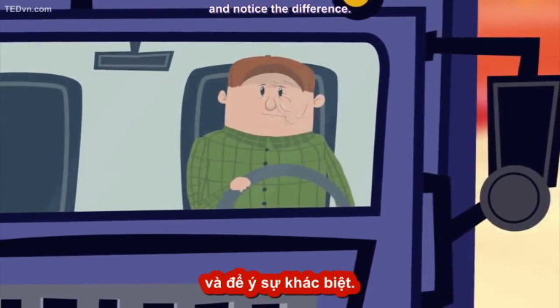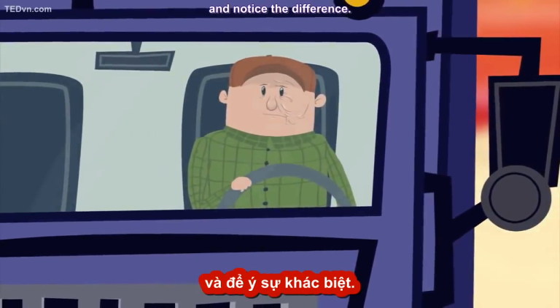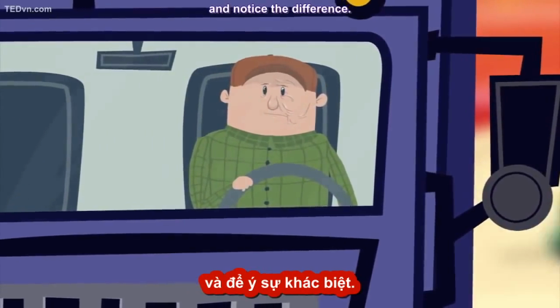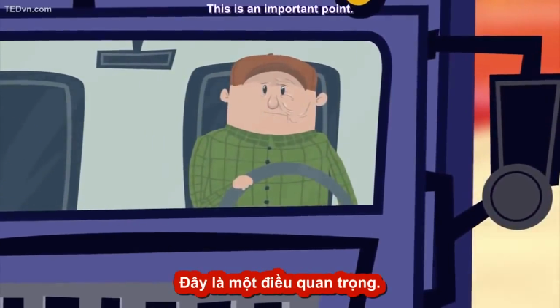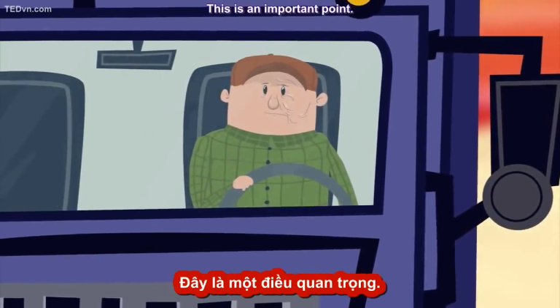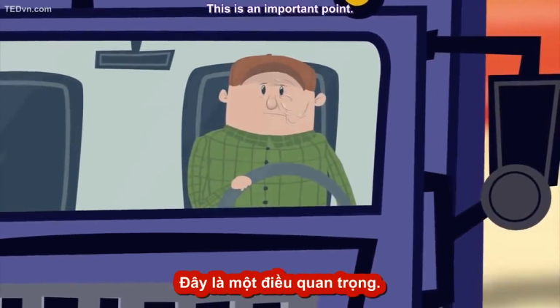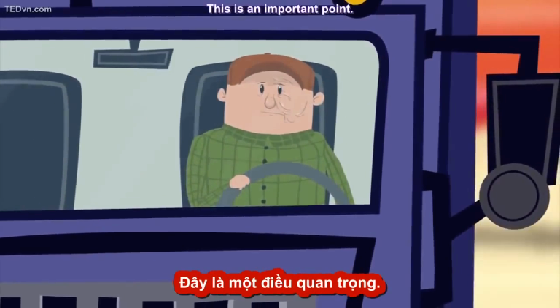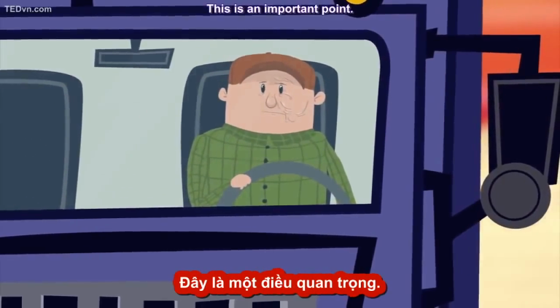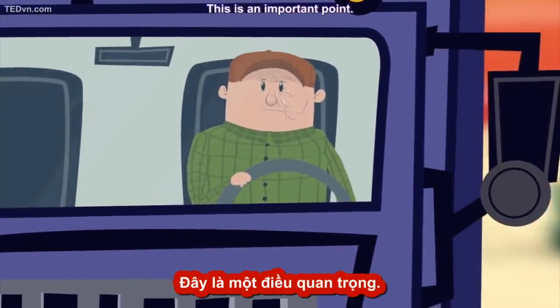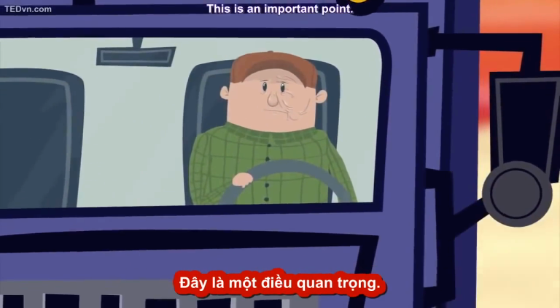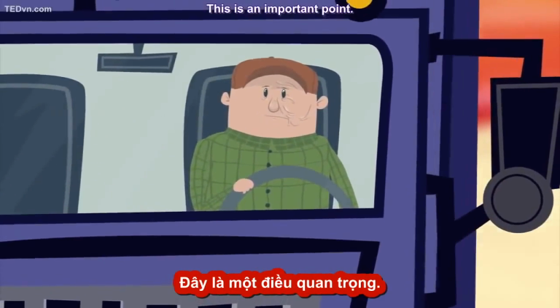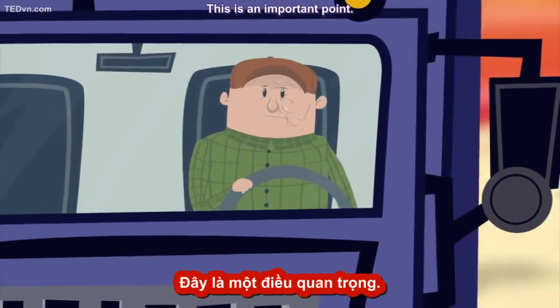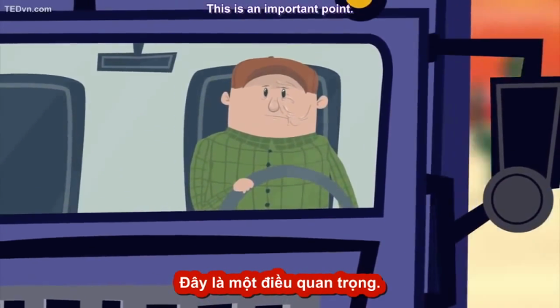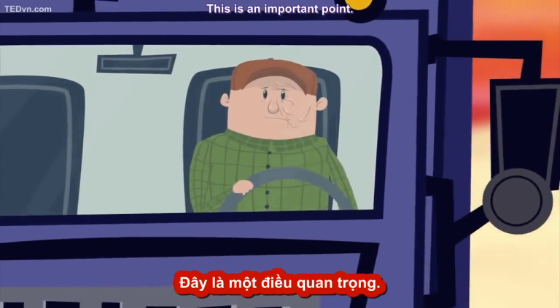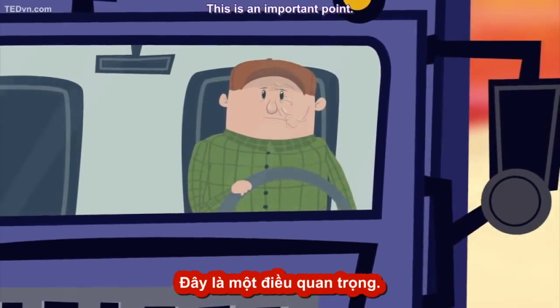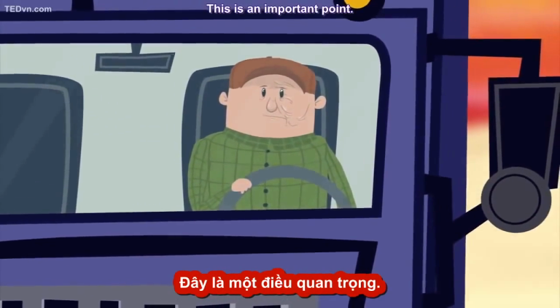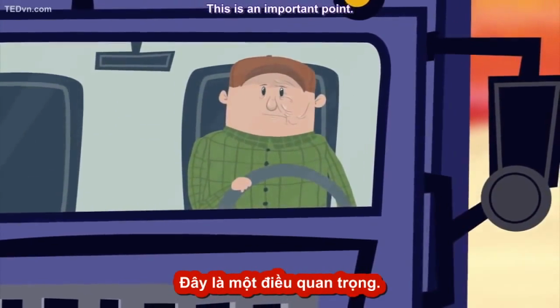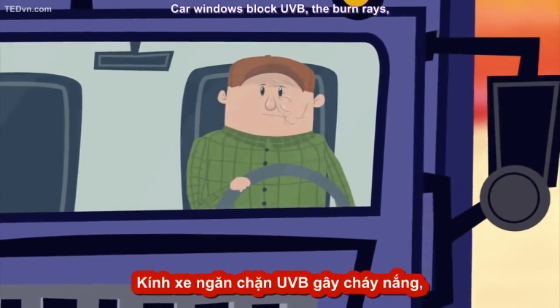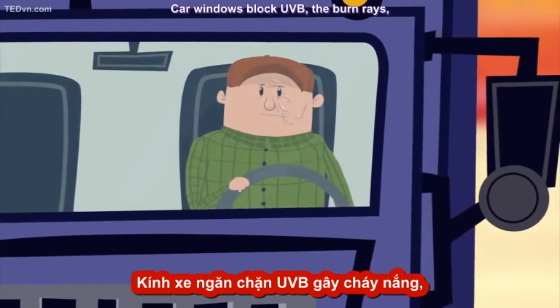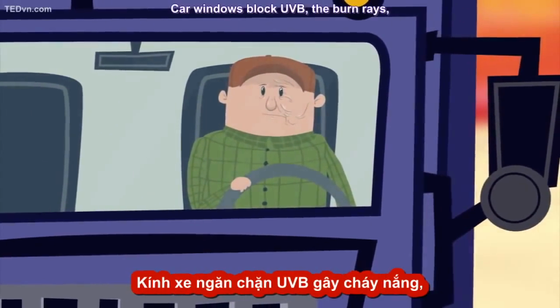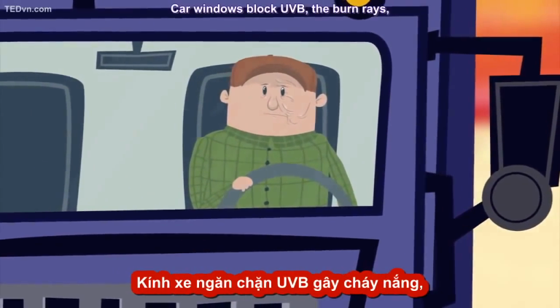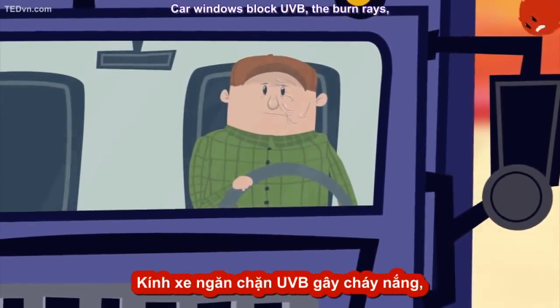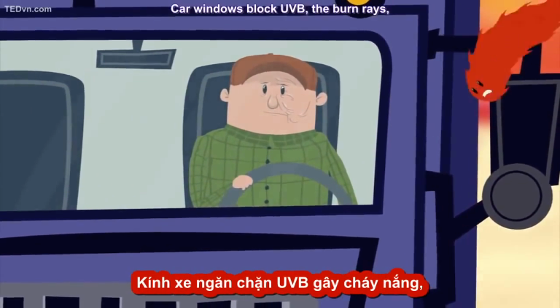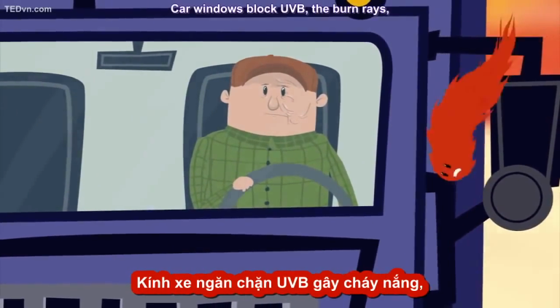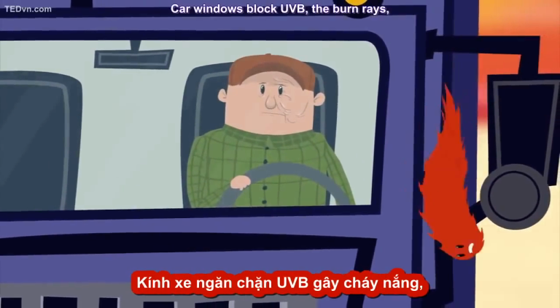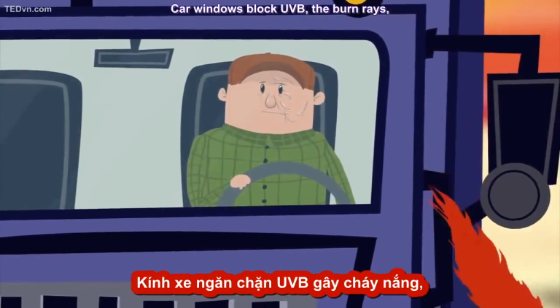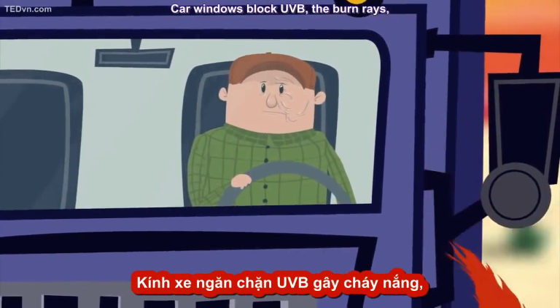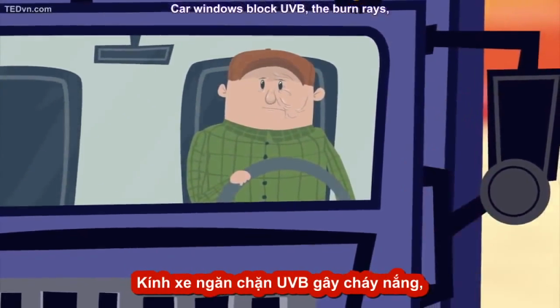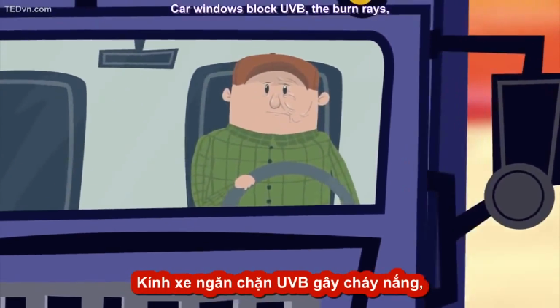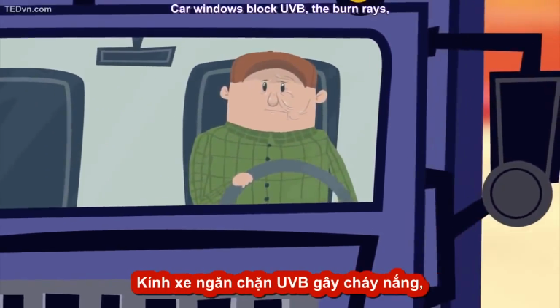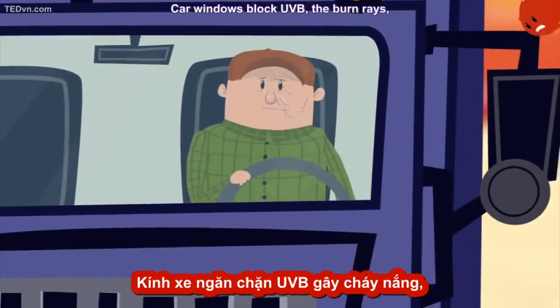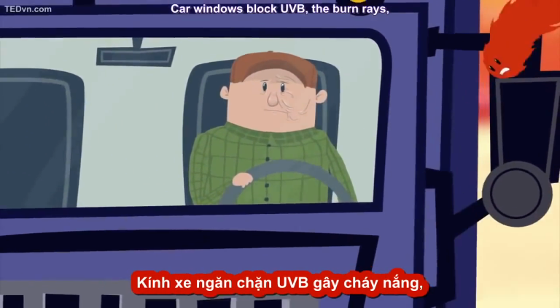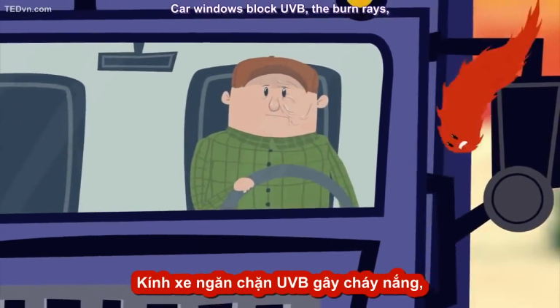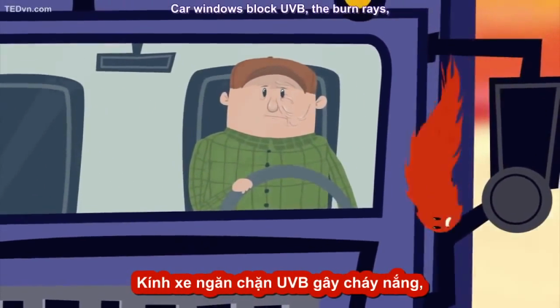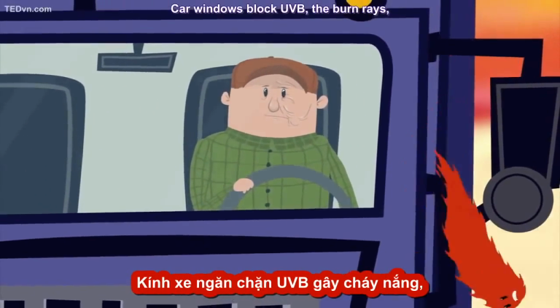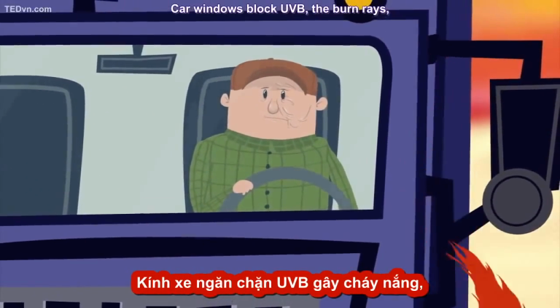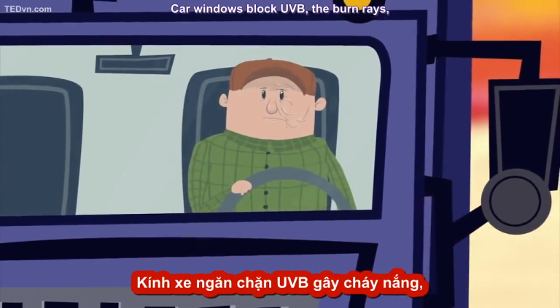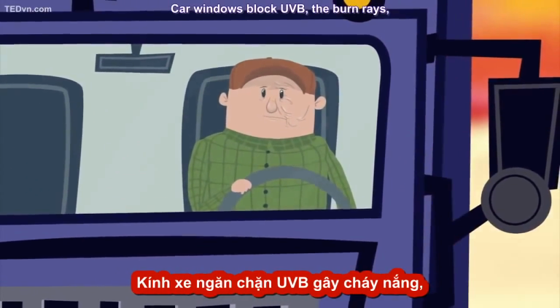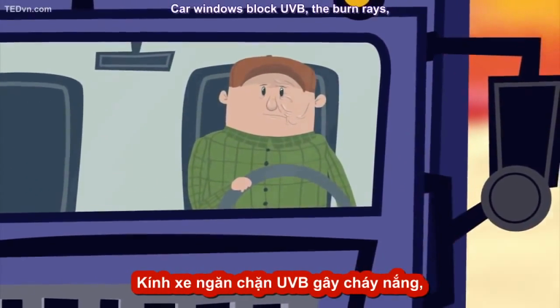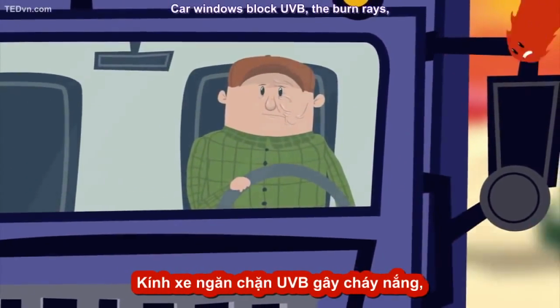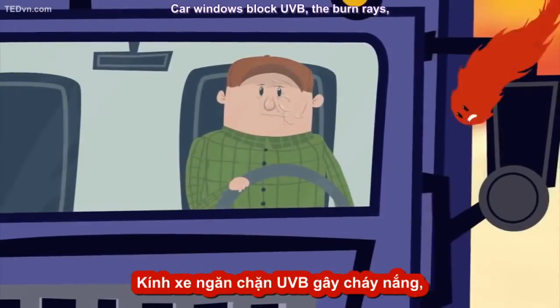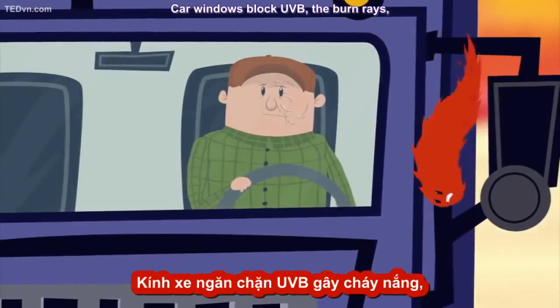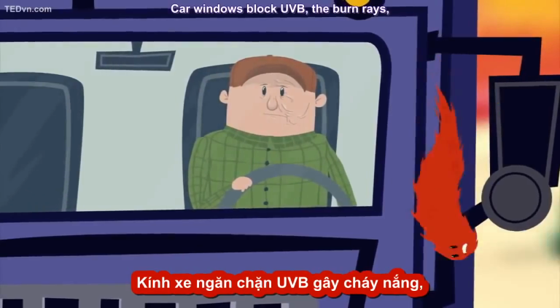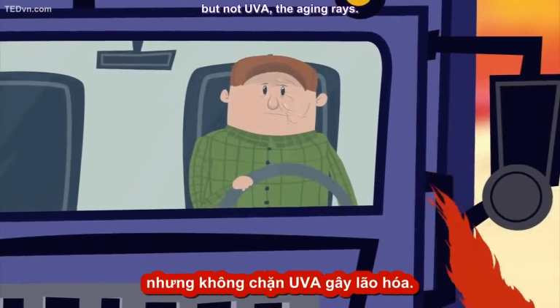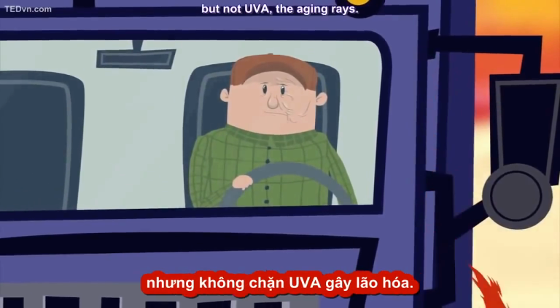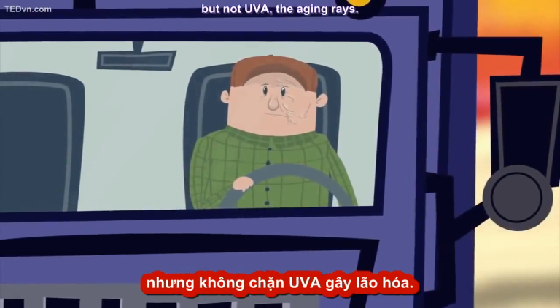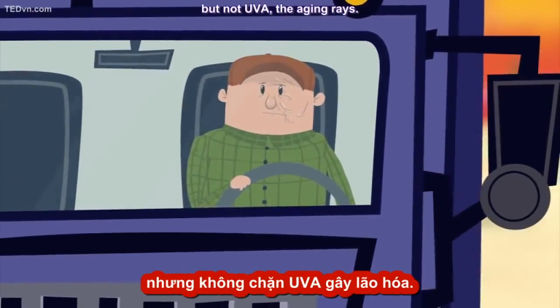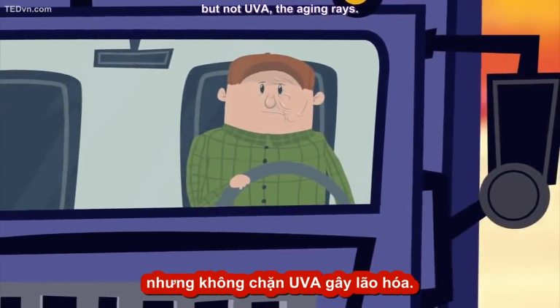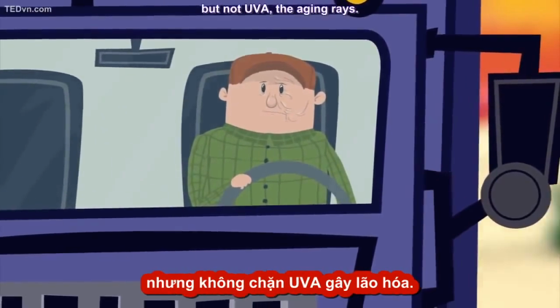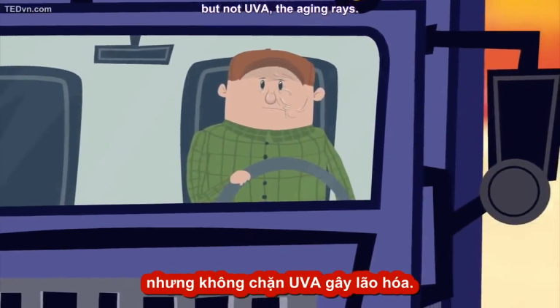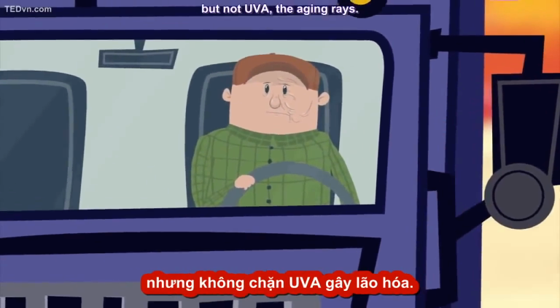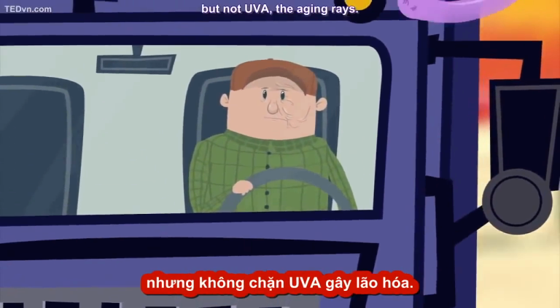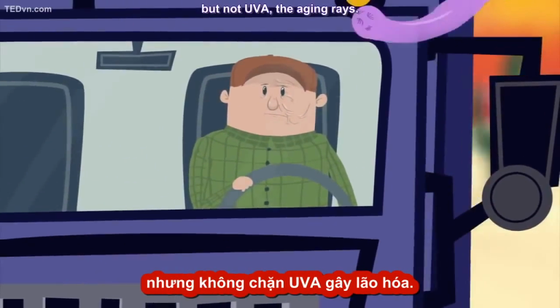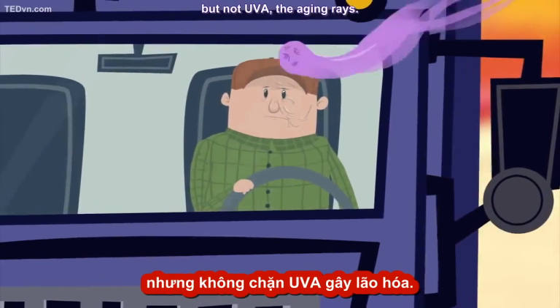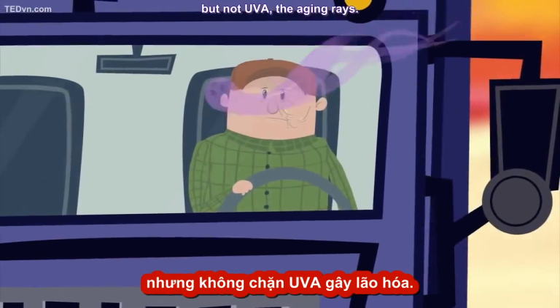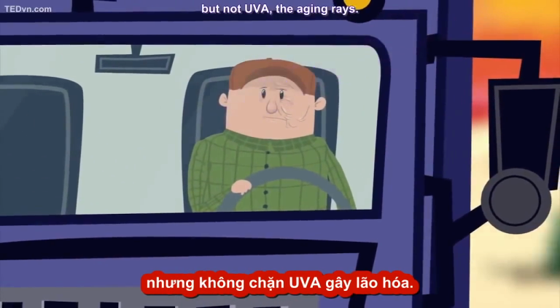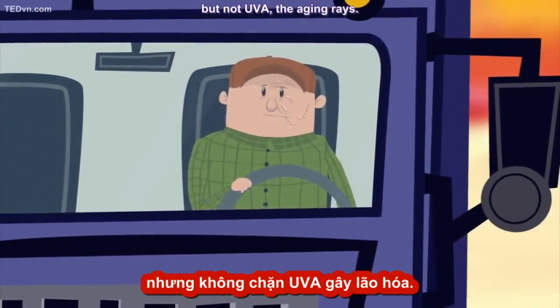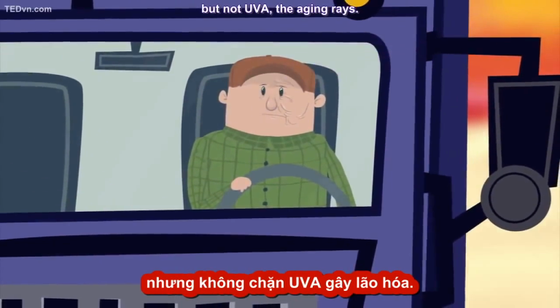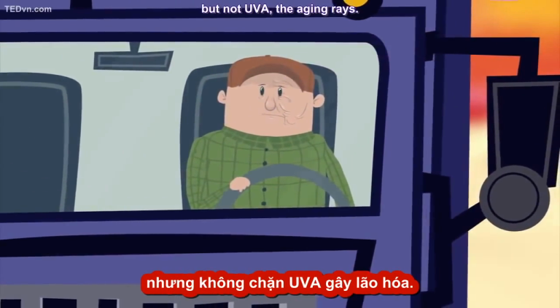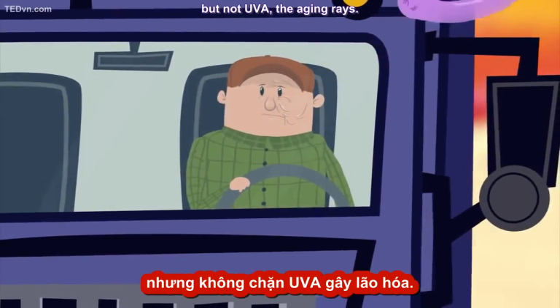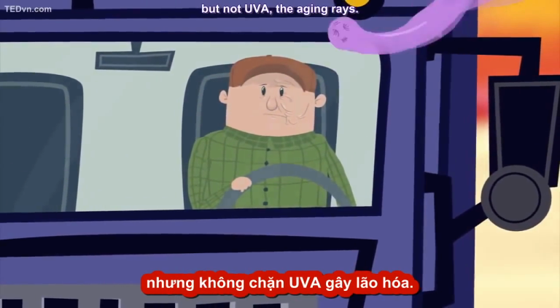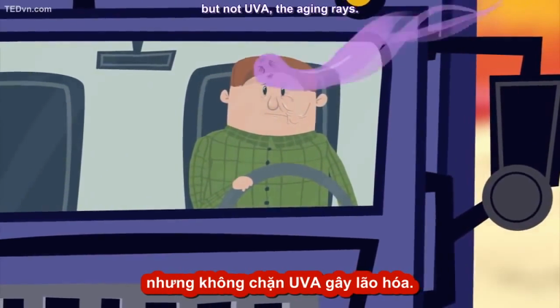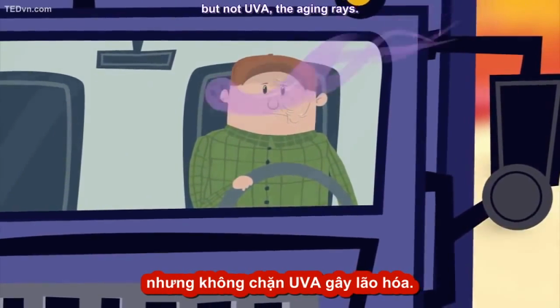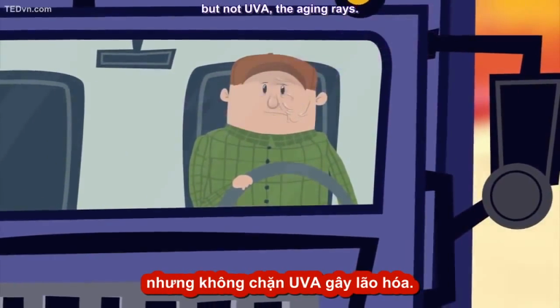This is an important point. Car windows block UVB, the burn rays, but not UVA, the aging rays.